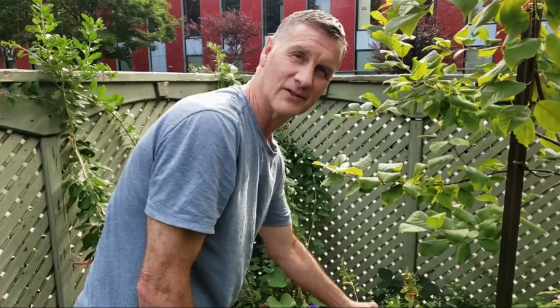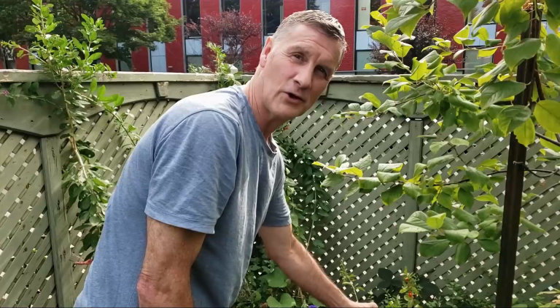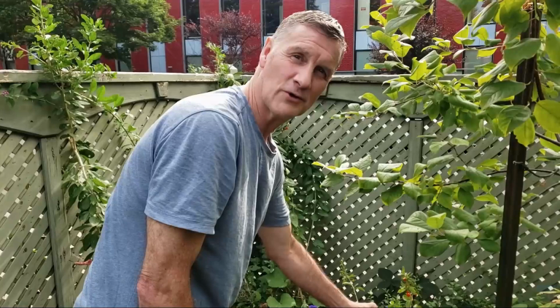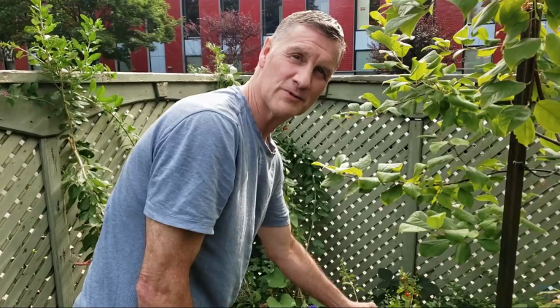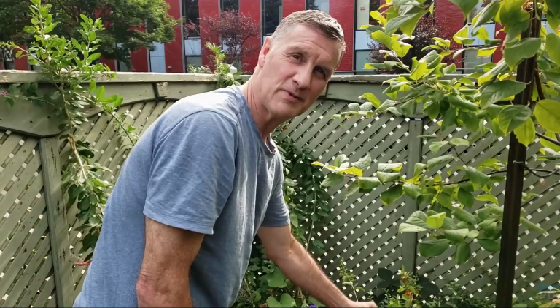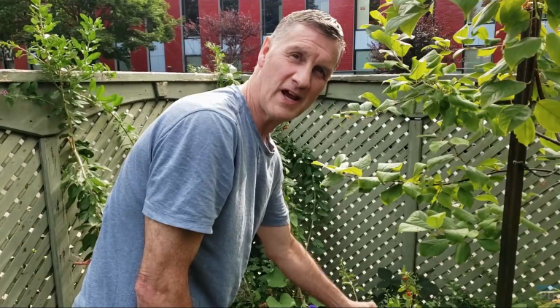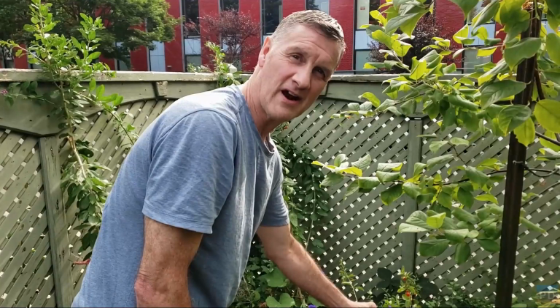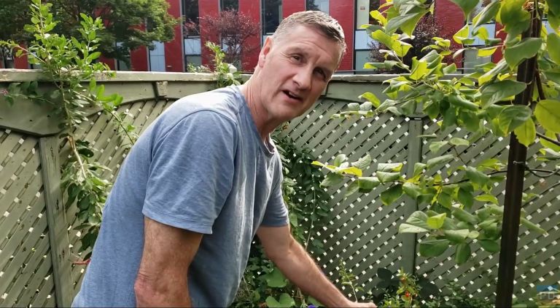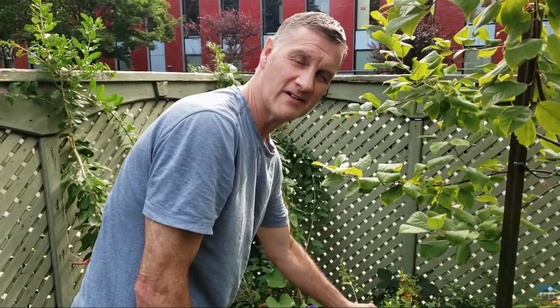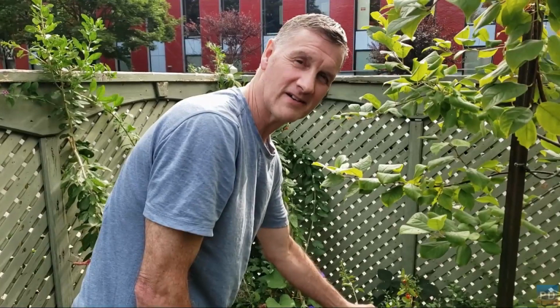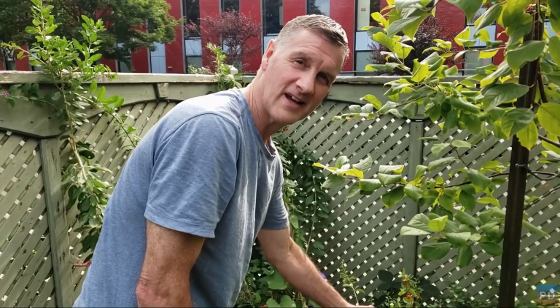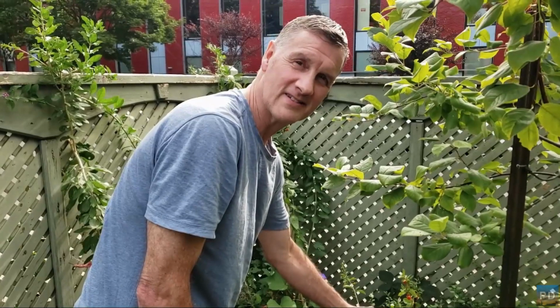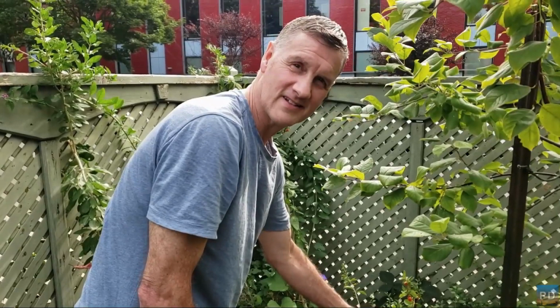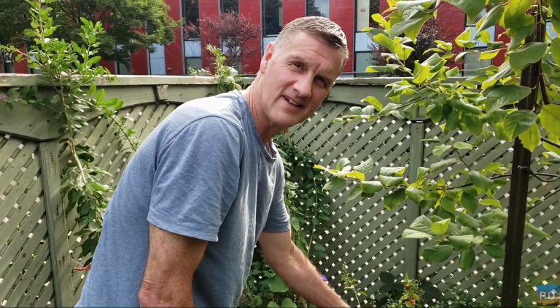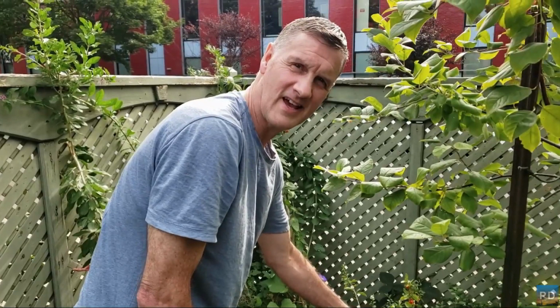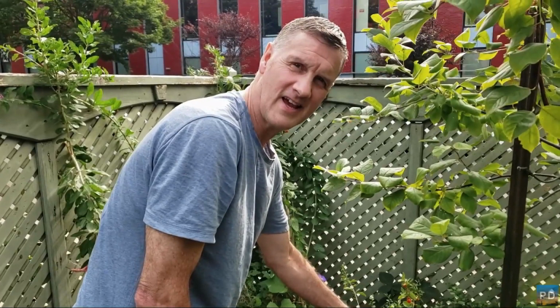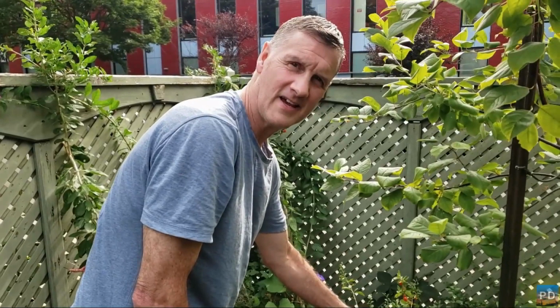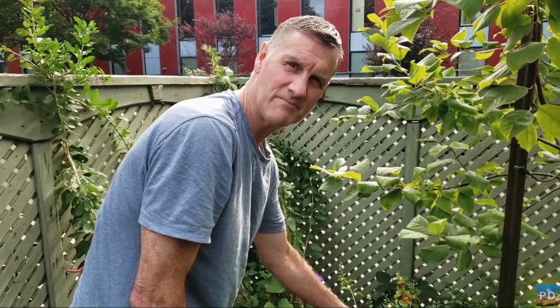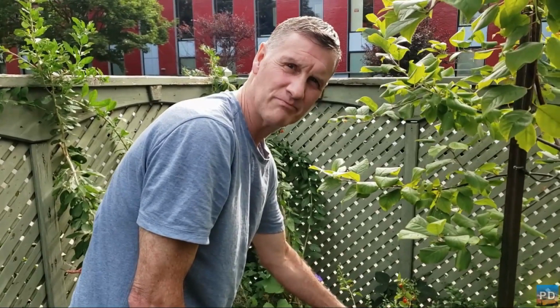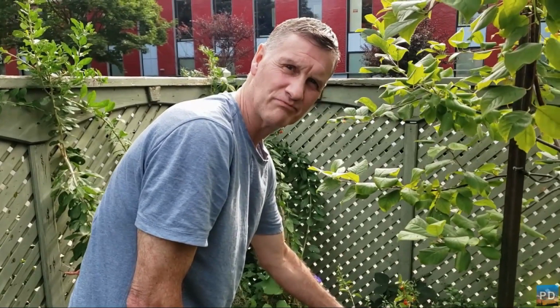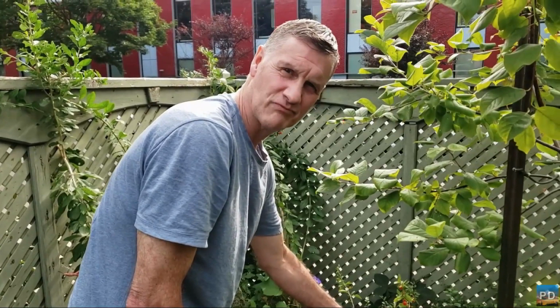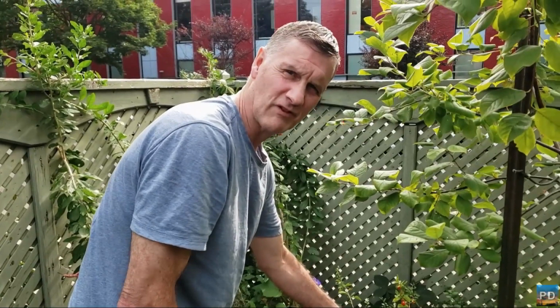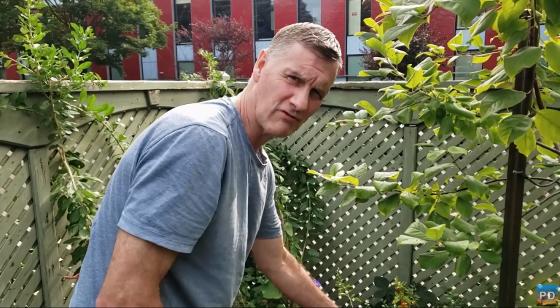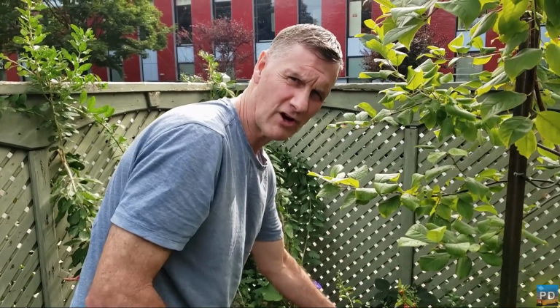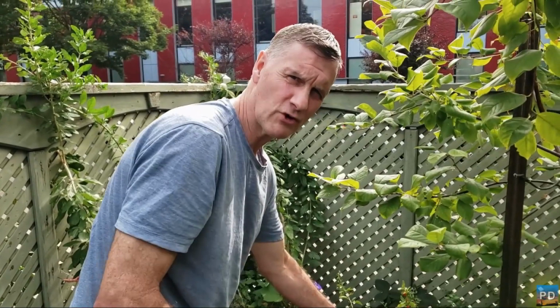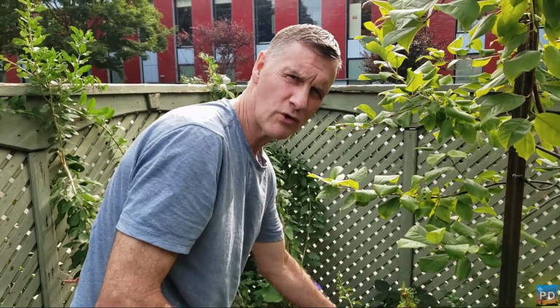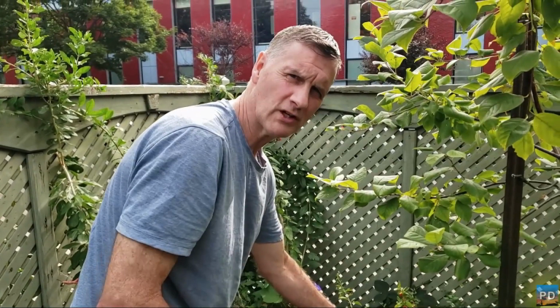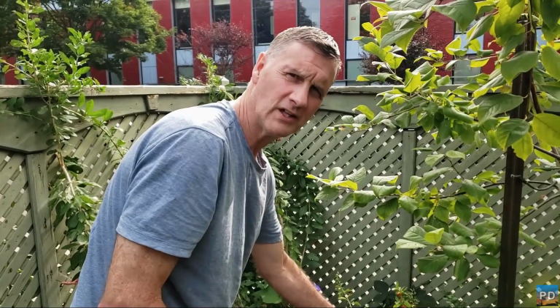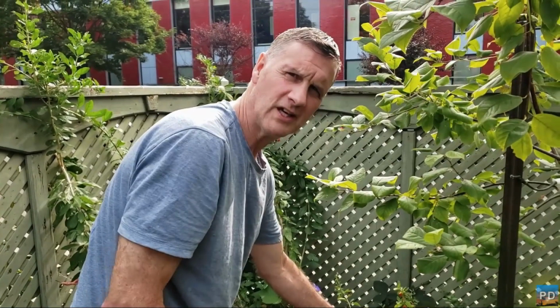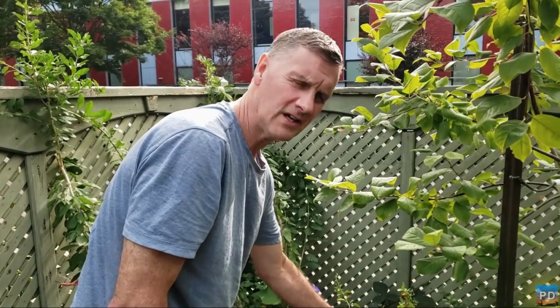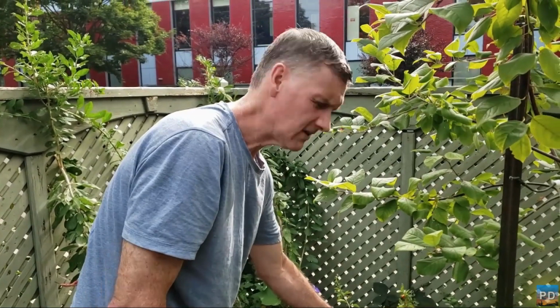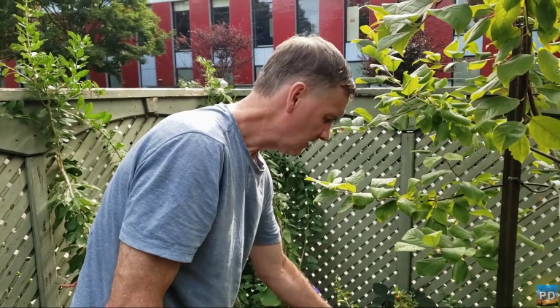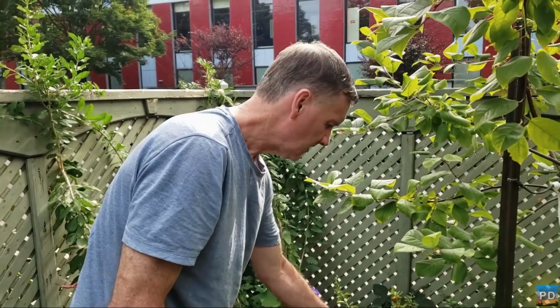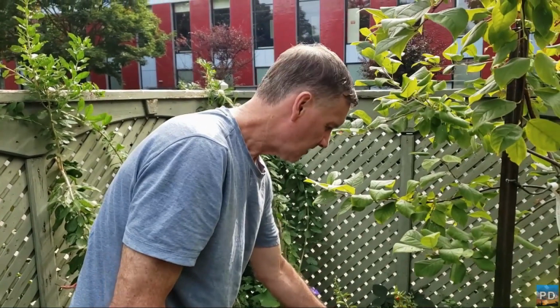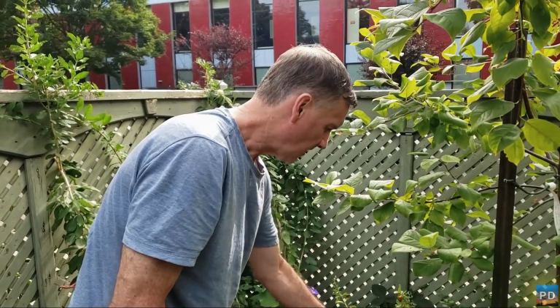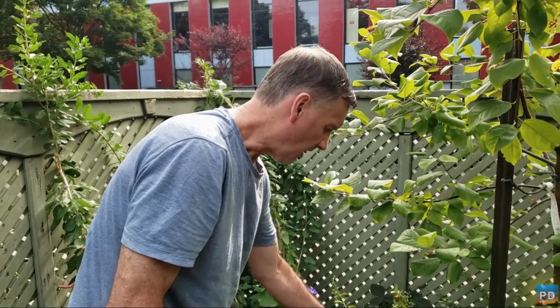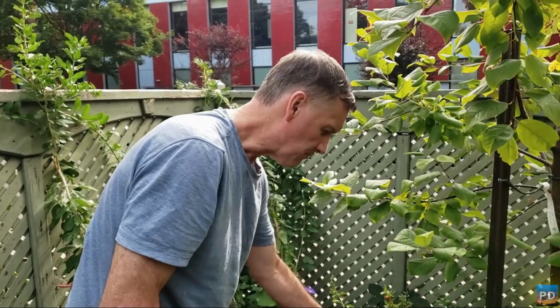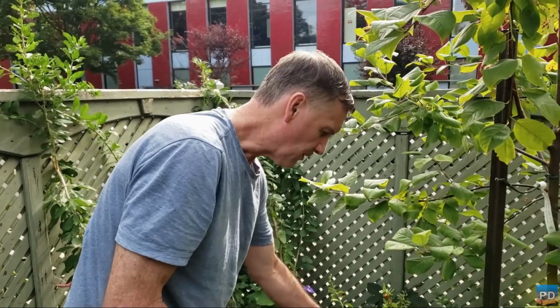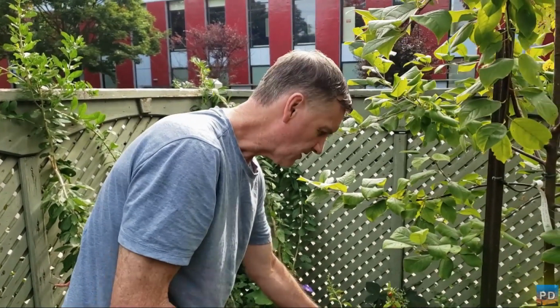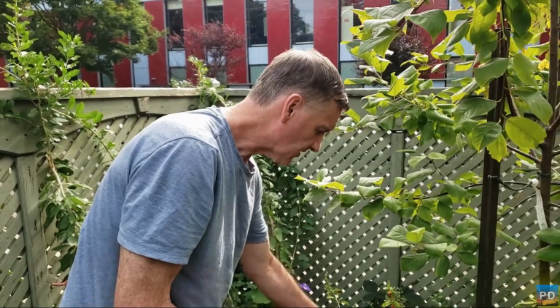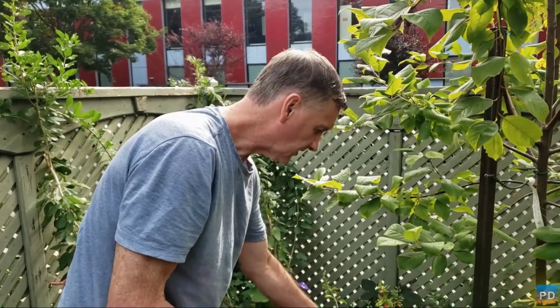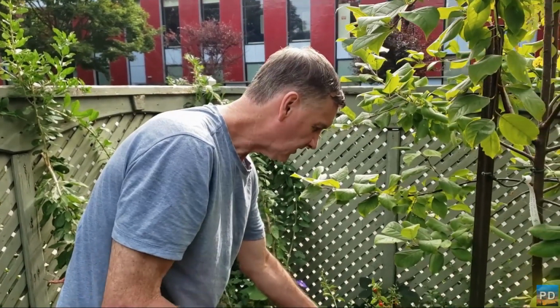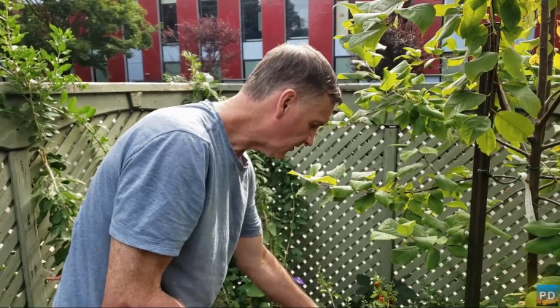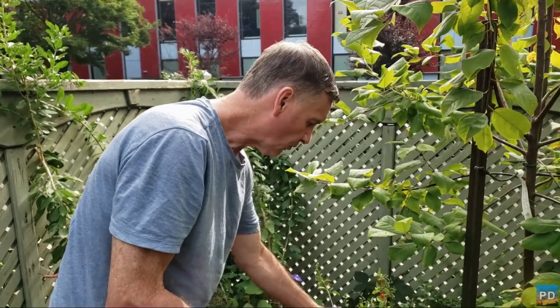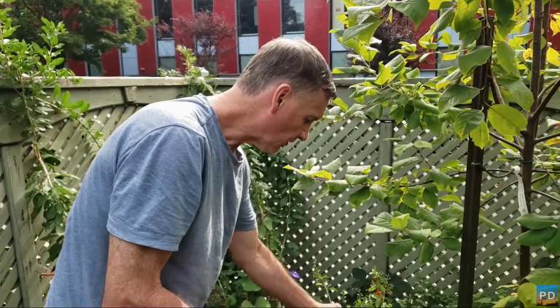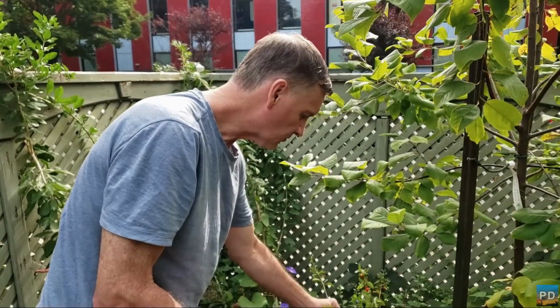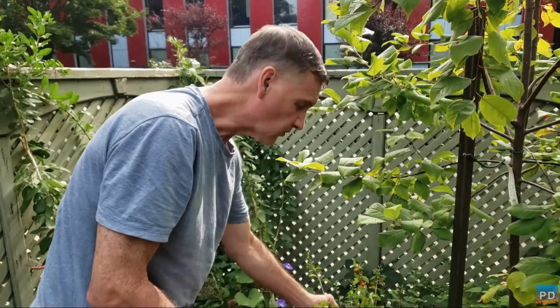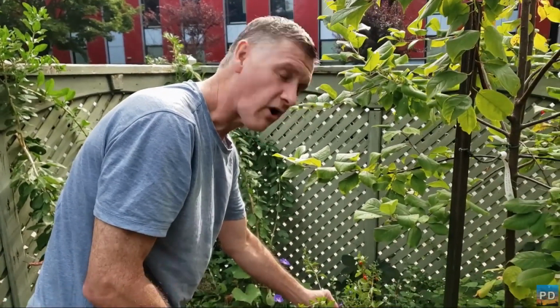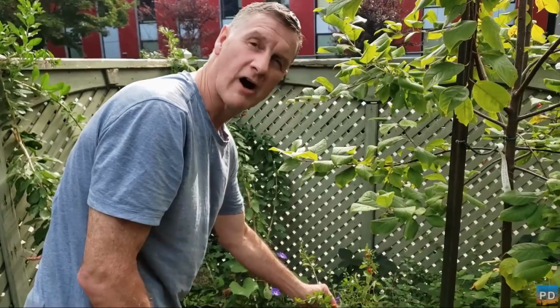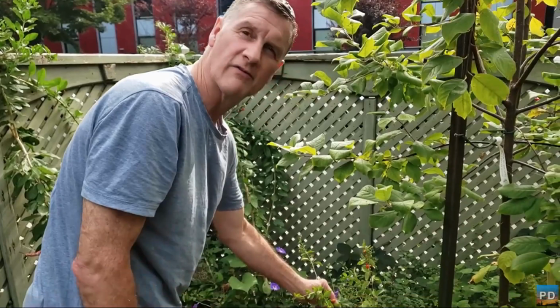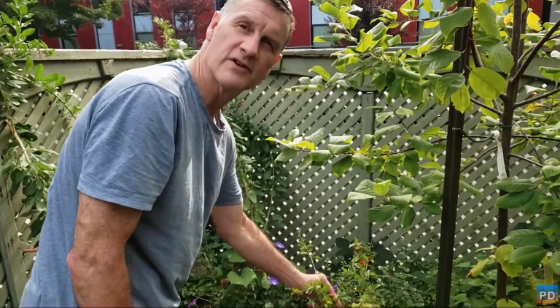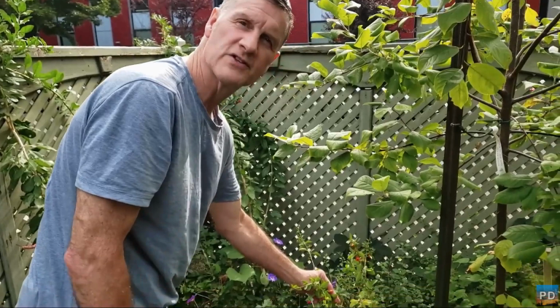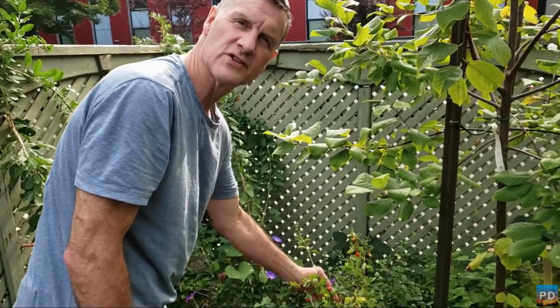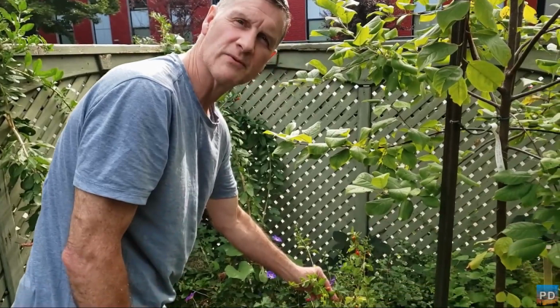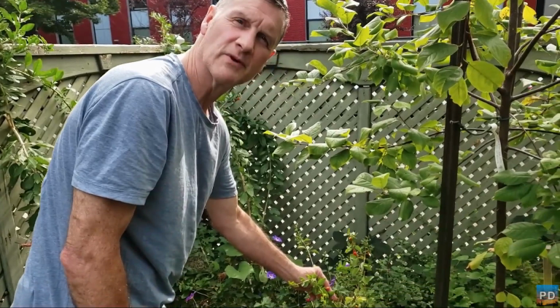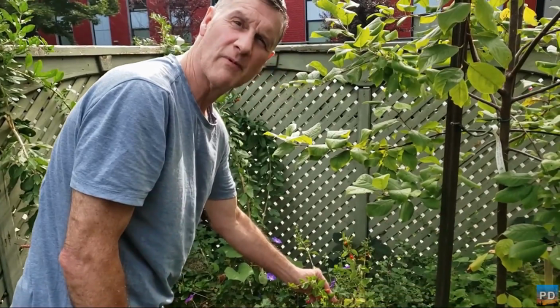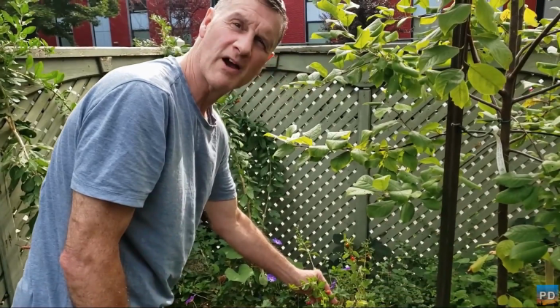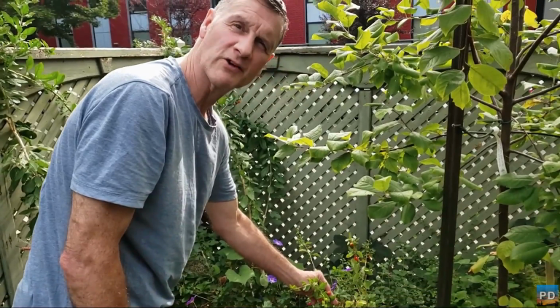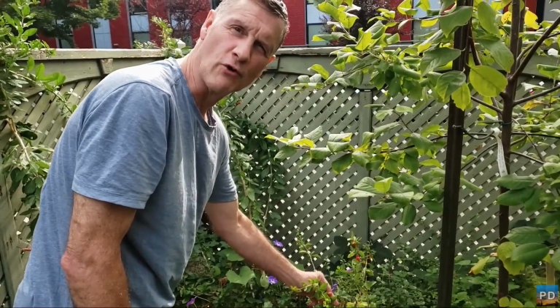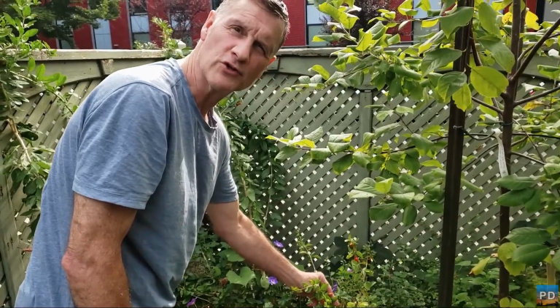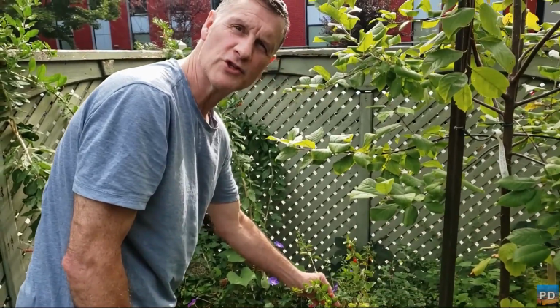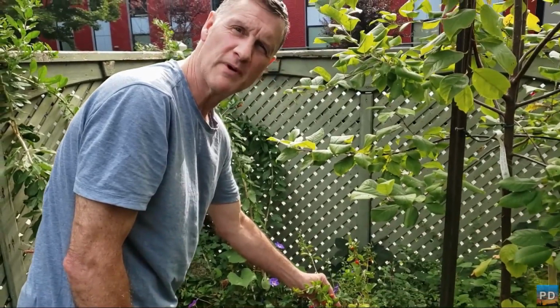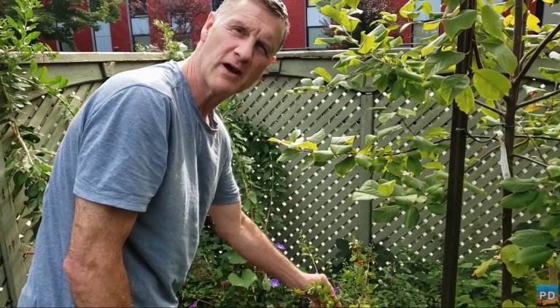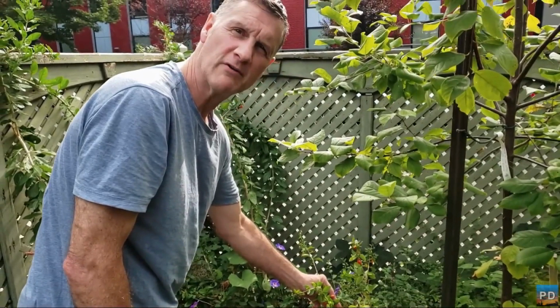Hello, it's Pierre, and today very quickly, I'm basically going to harvest some of my goji berries.